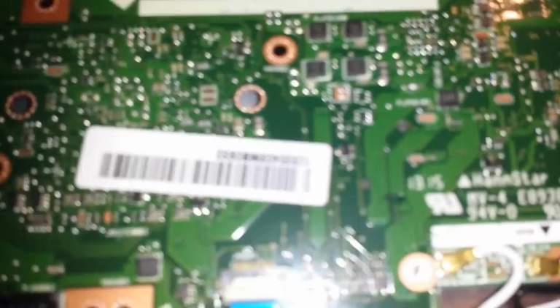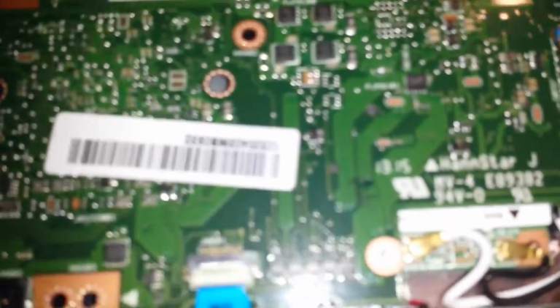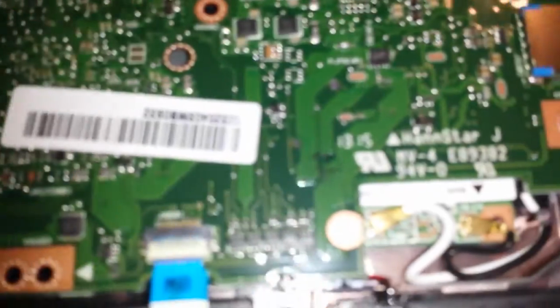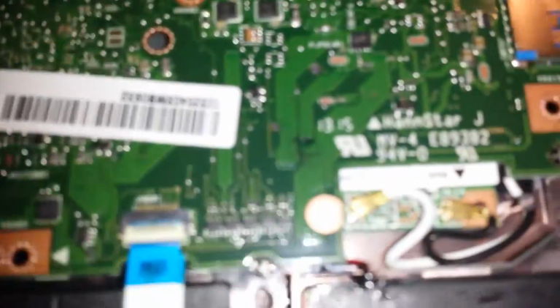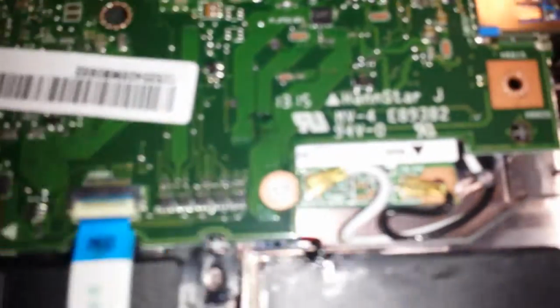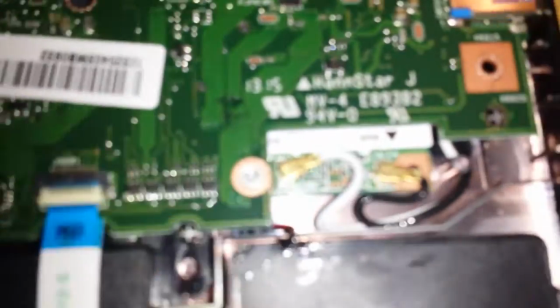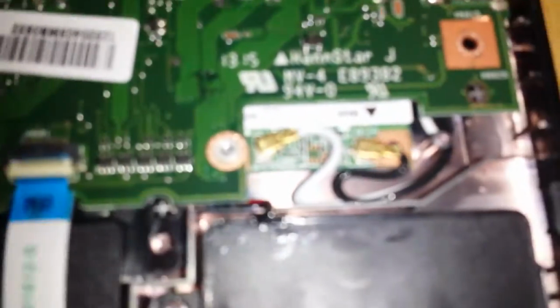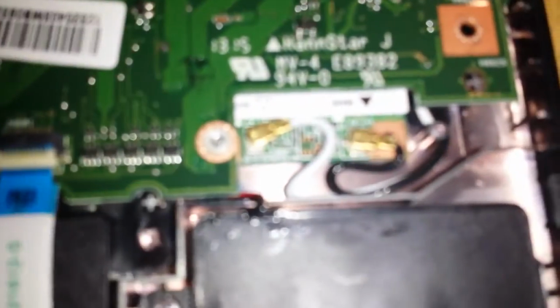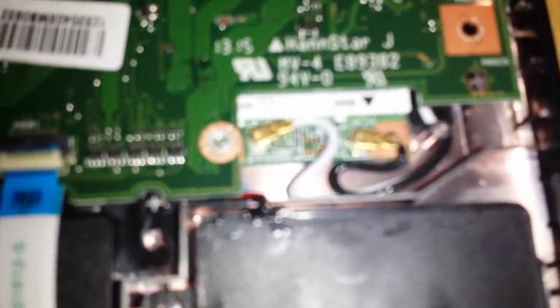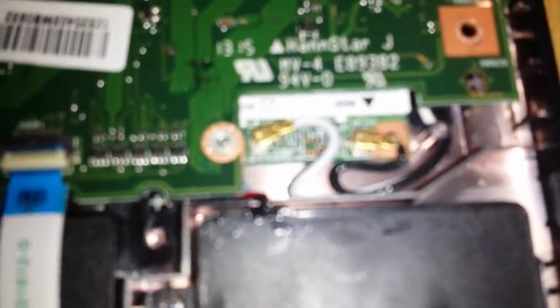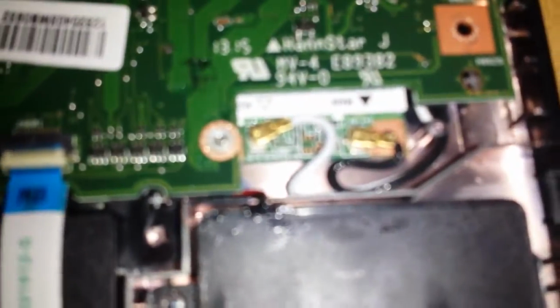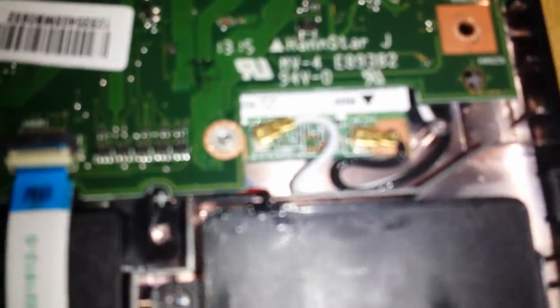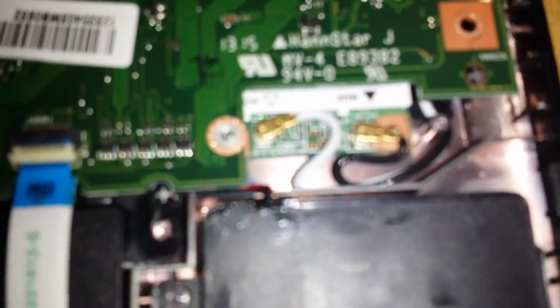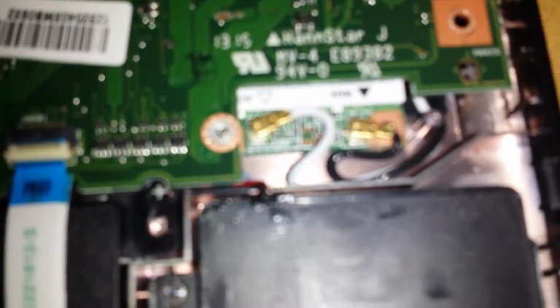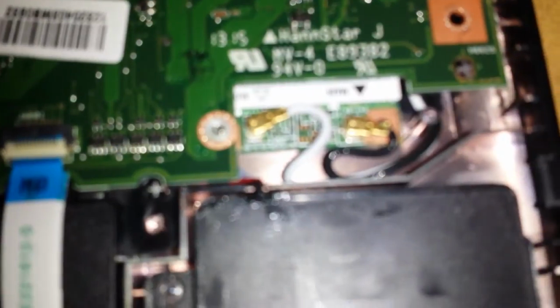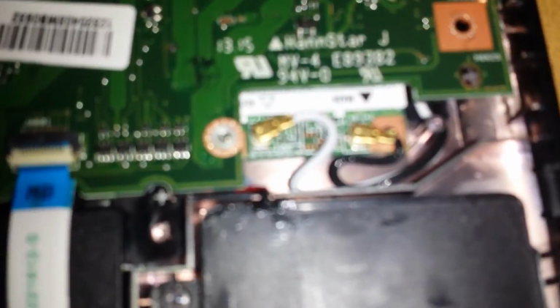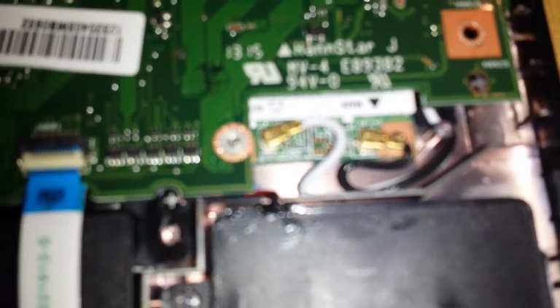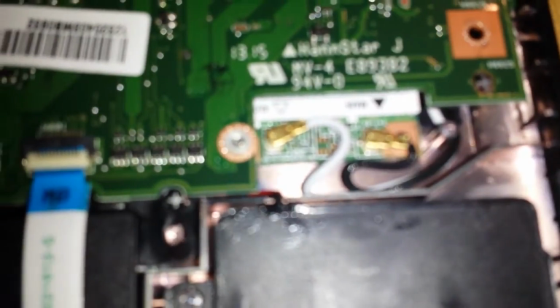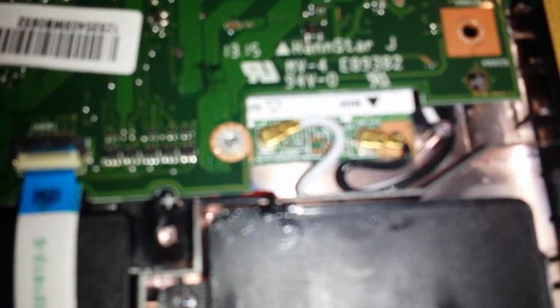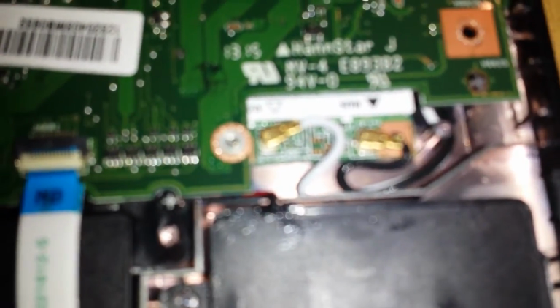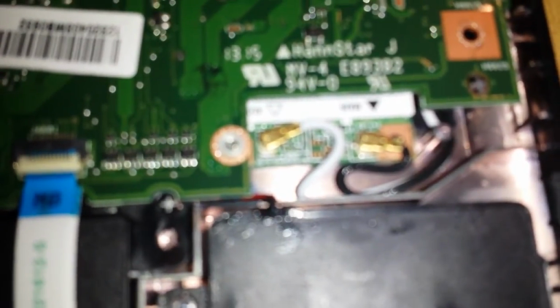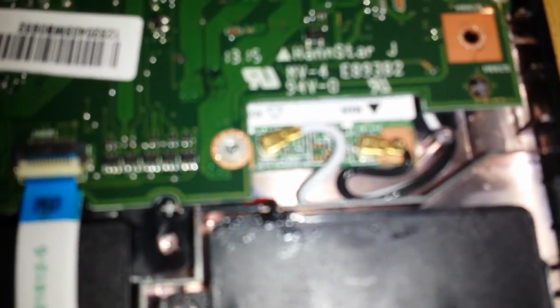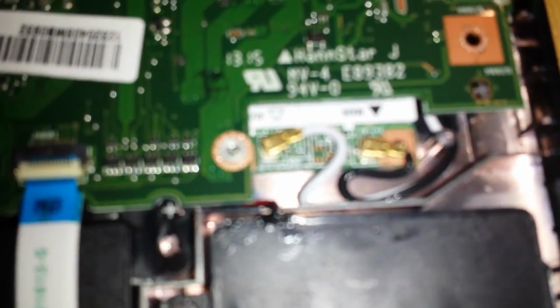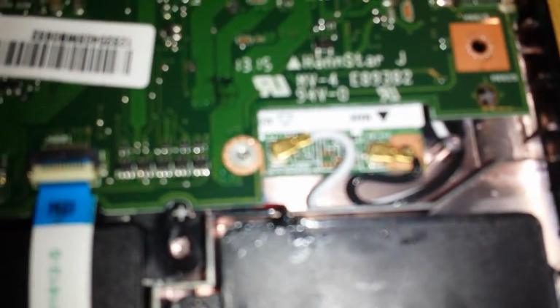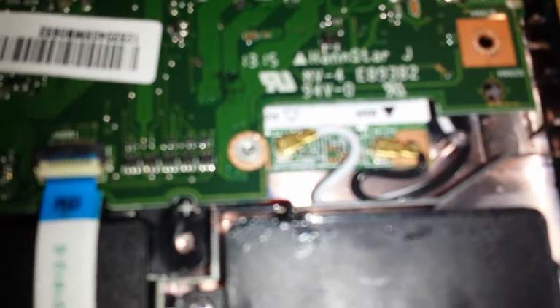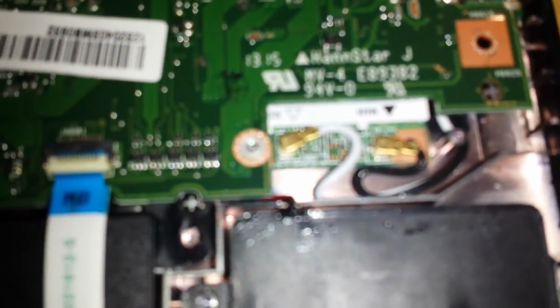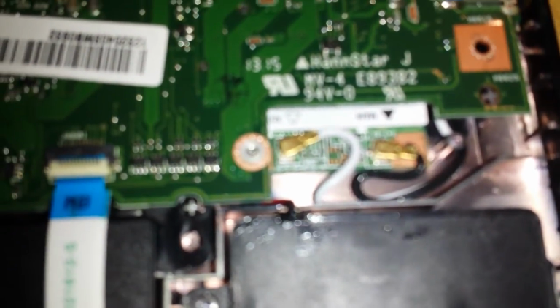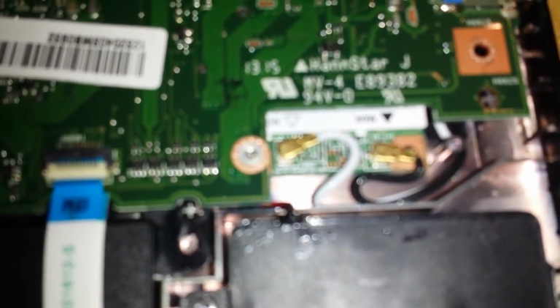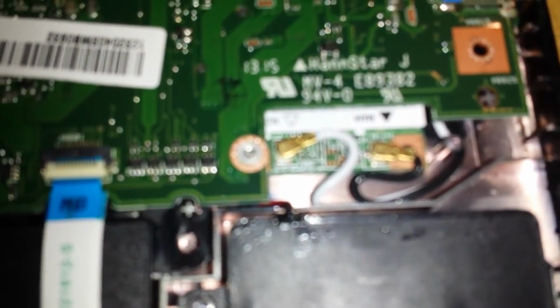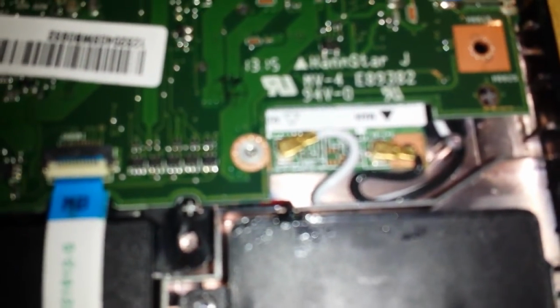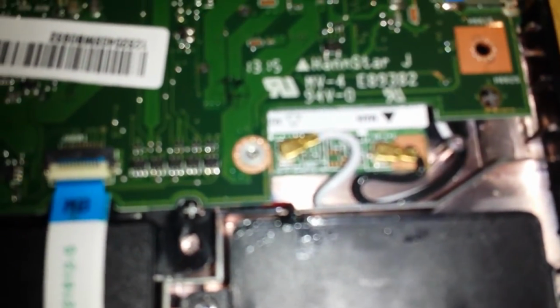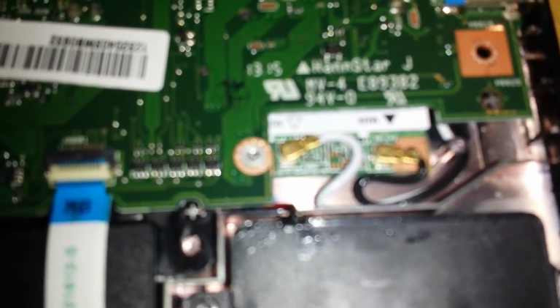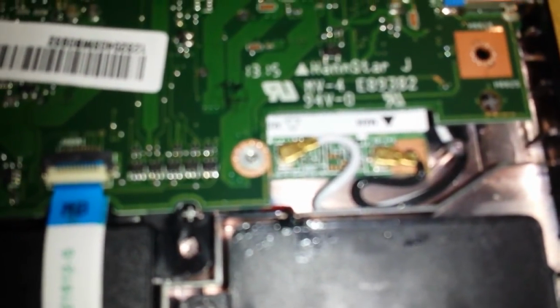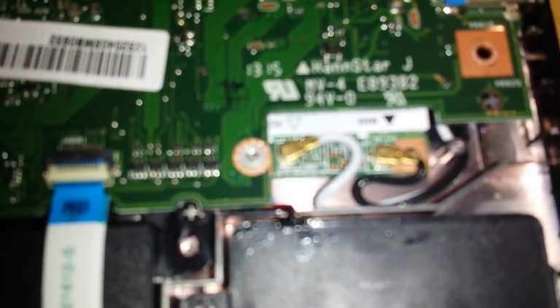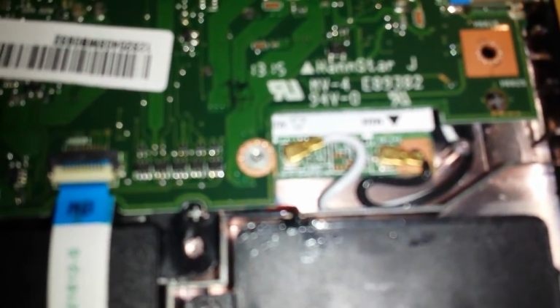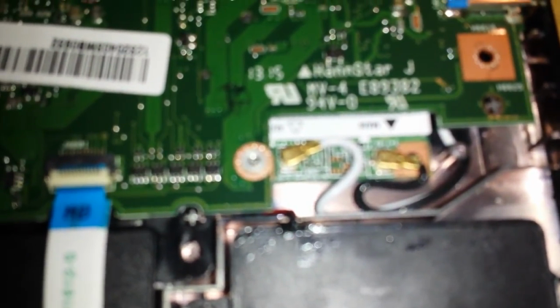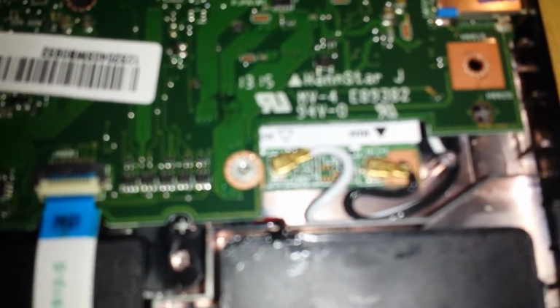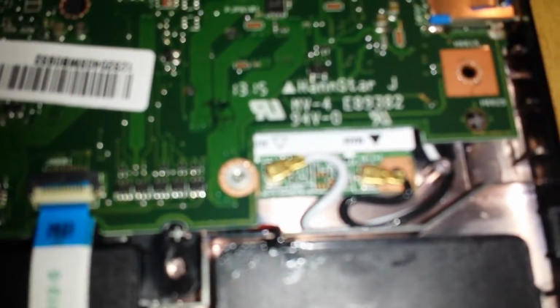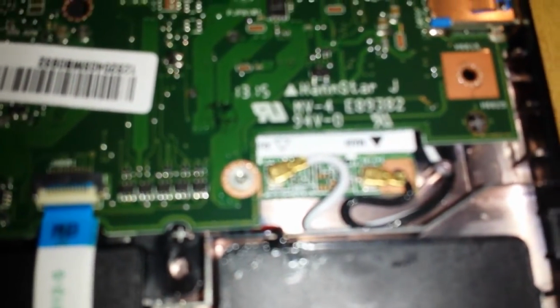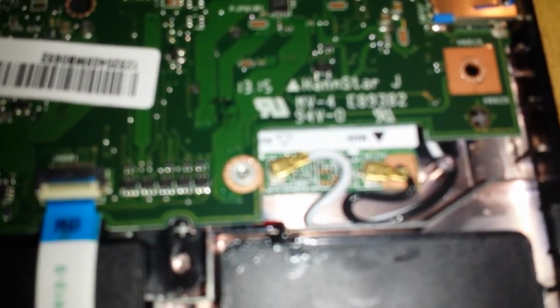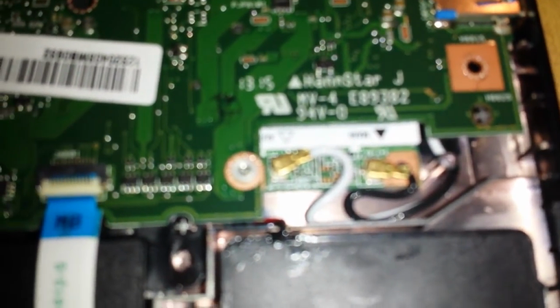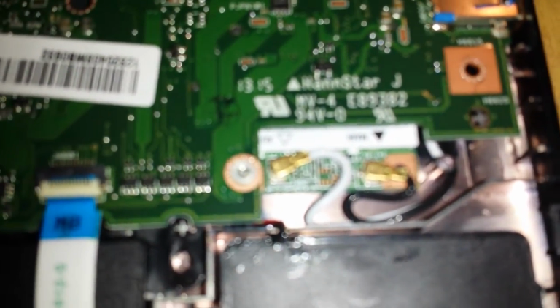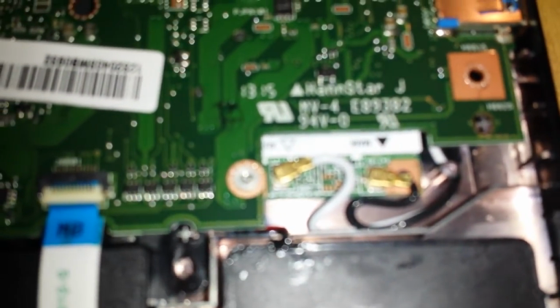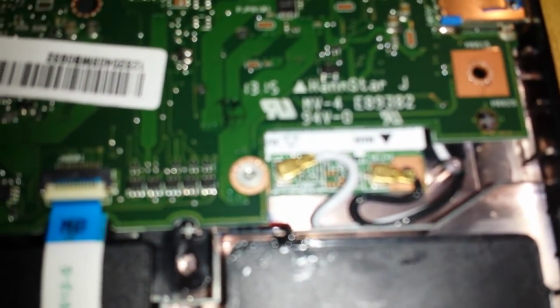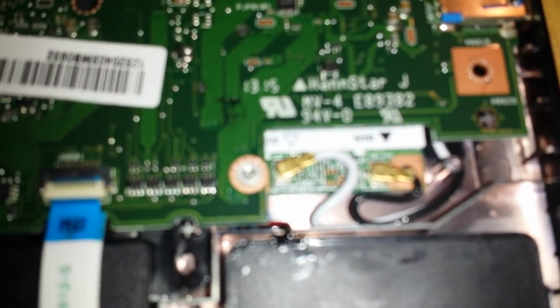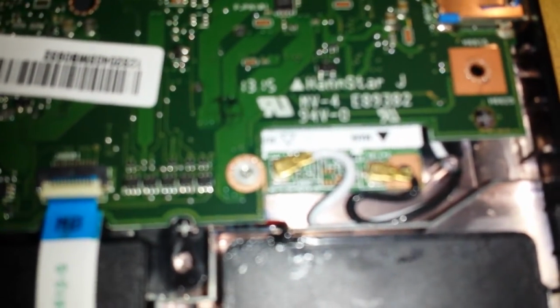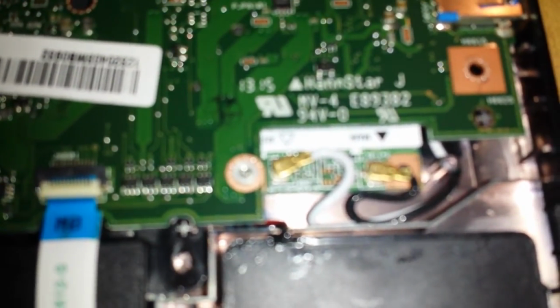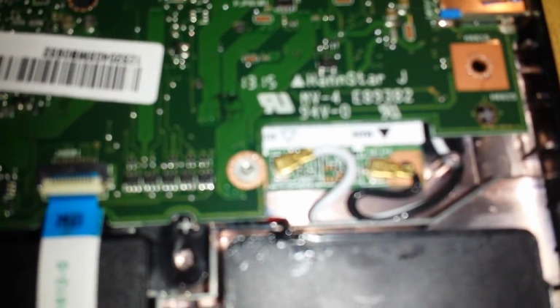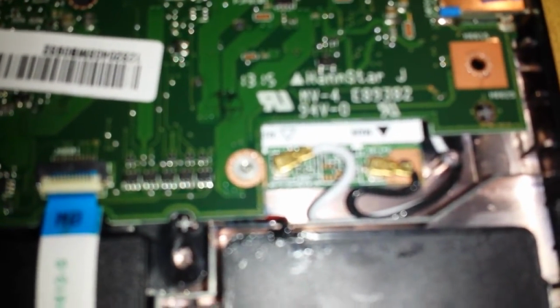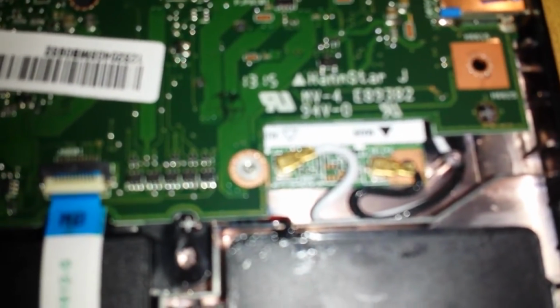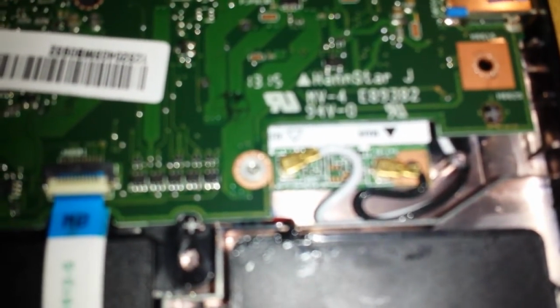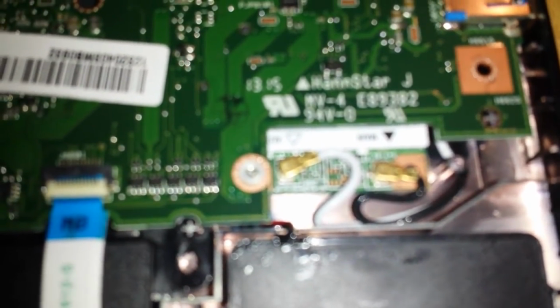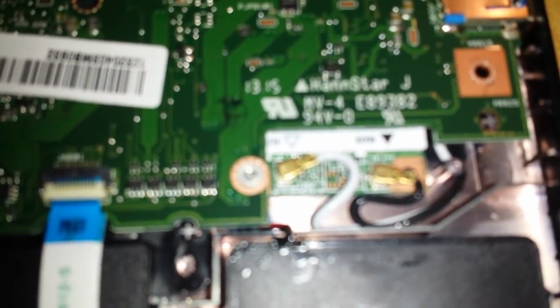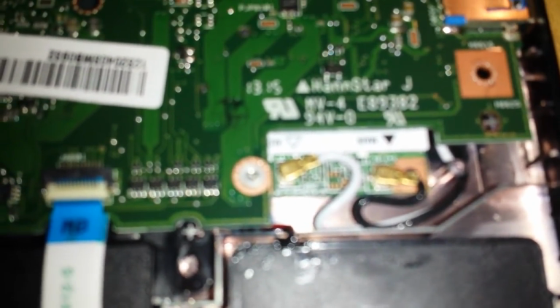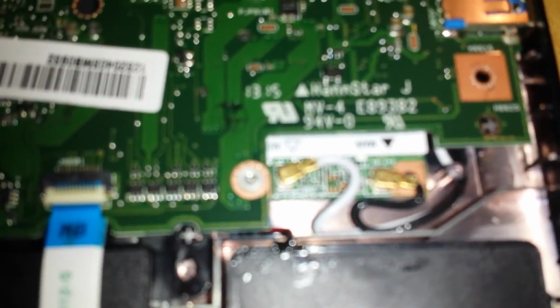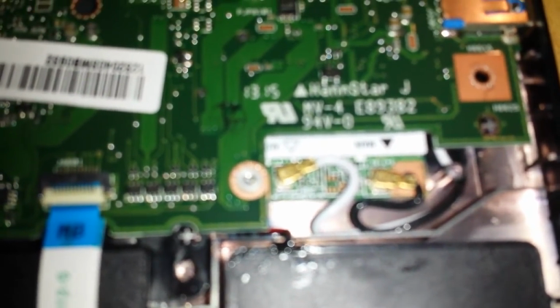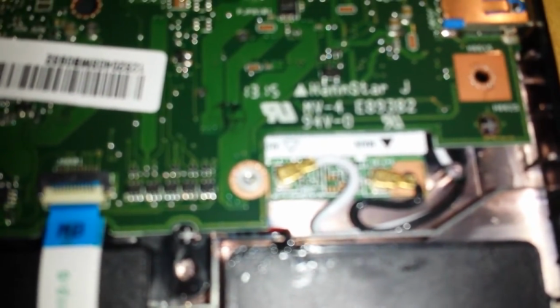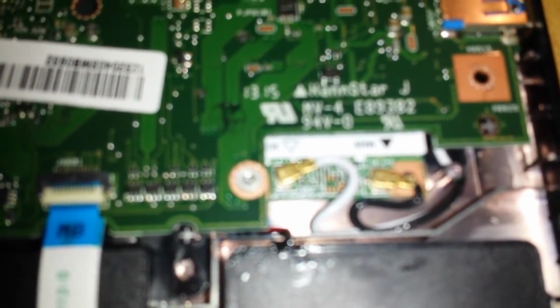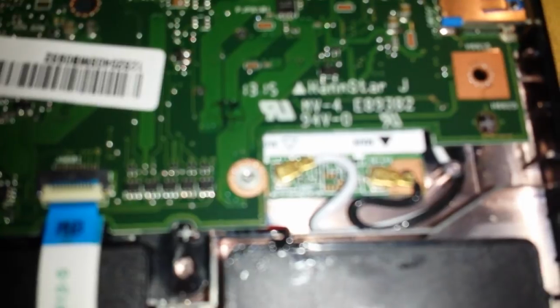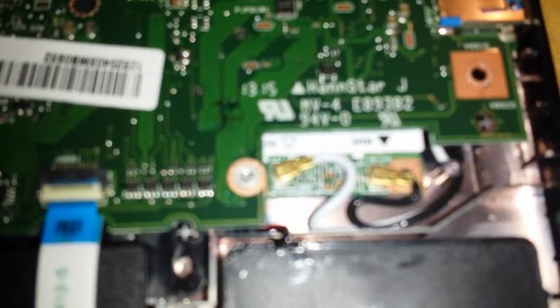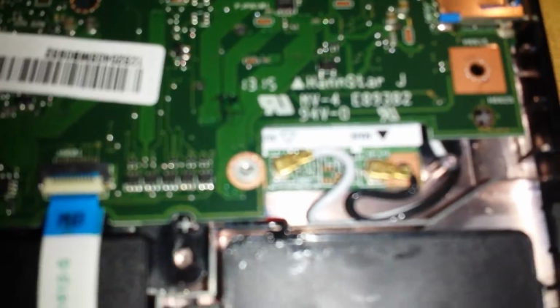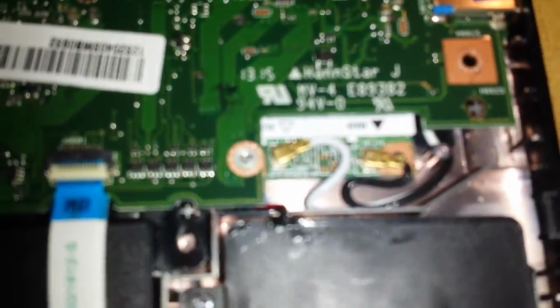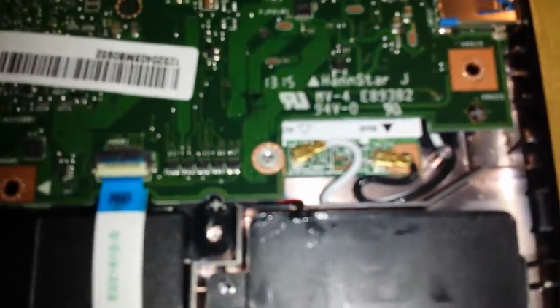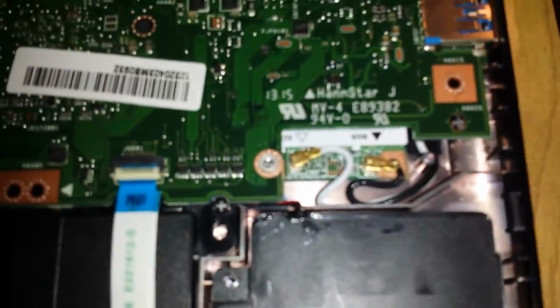The wireless card is over here. You'd have to undo the screws to get to it. I don't have a card to replace it, otherwise I'd have pulled the motherboard out.